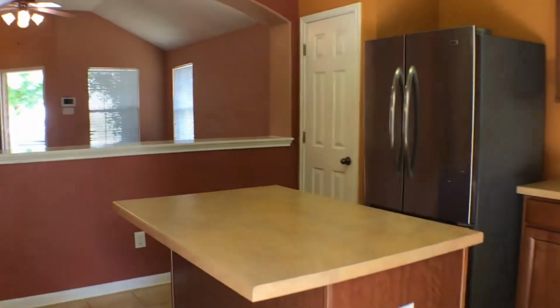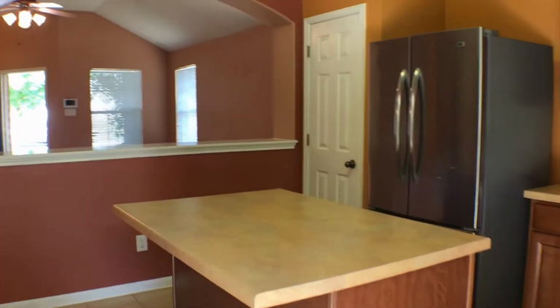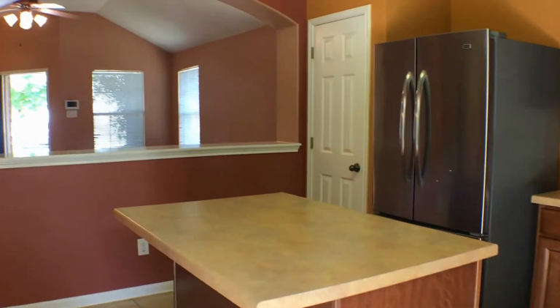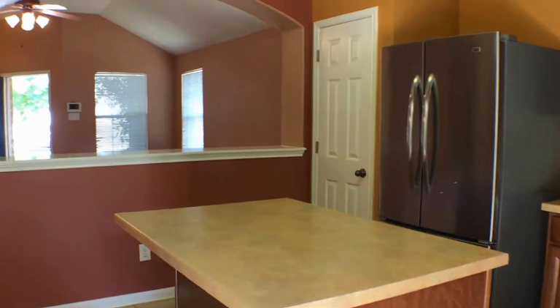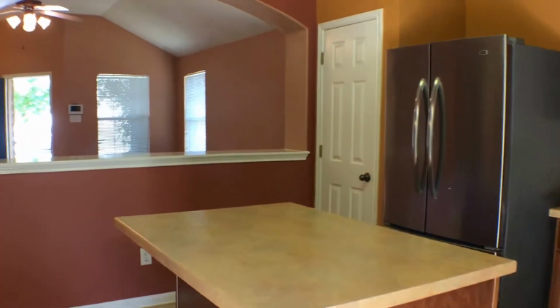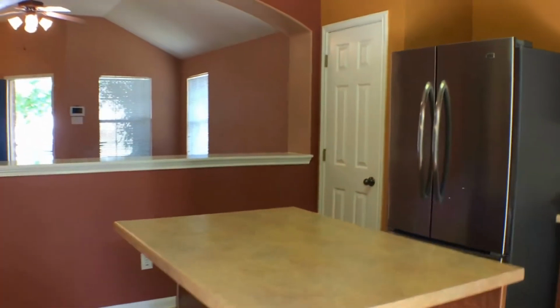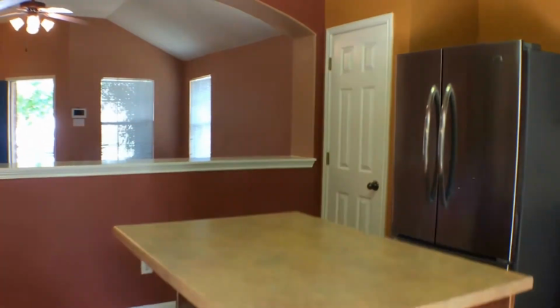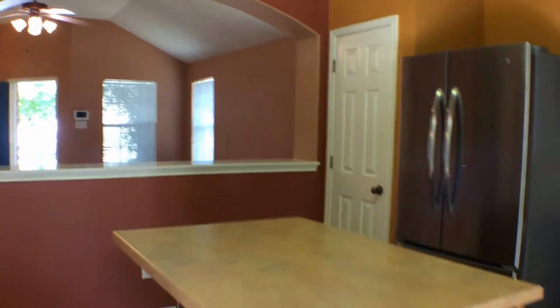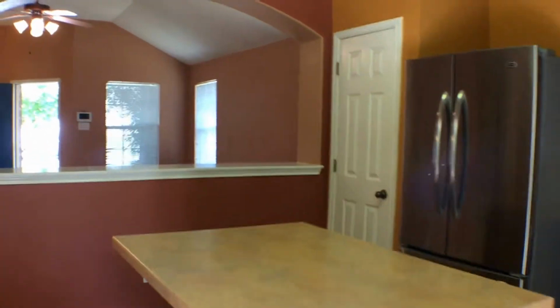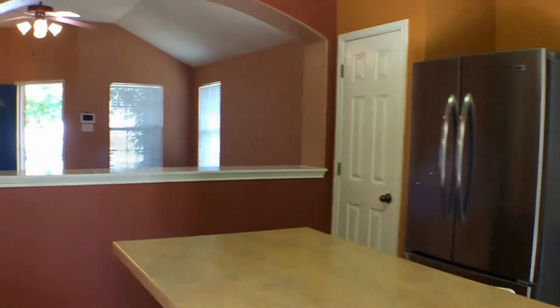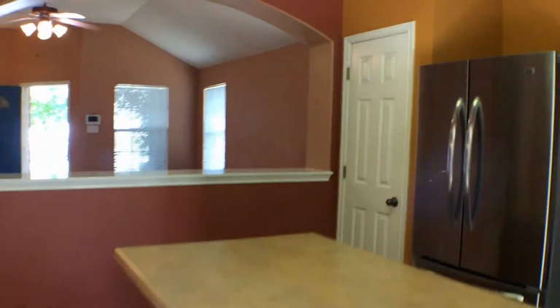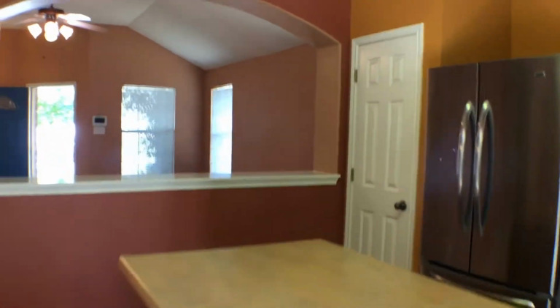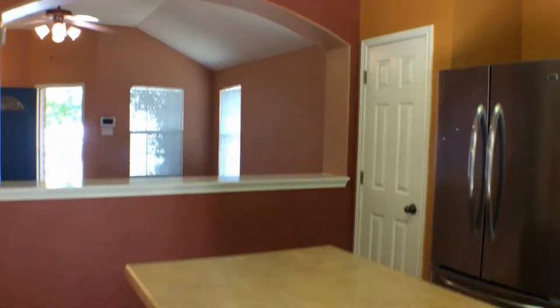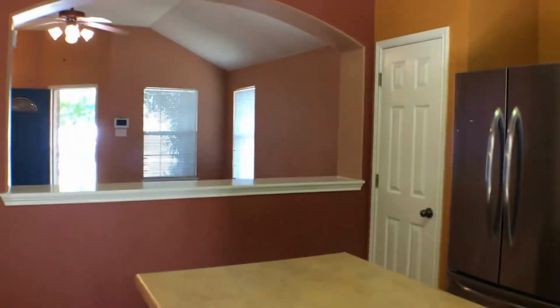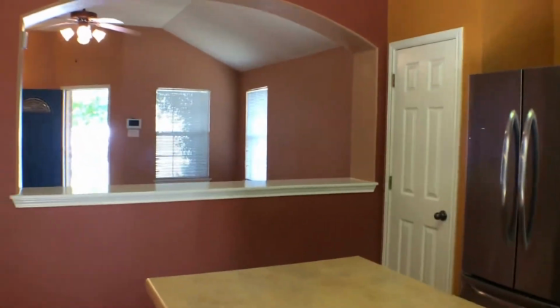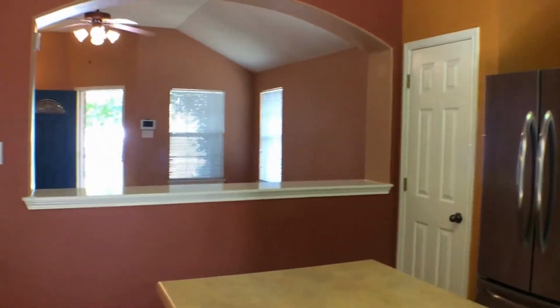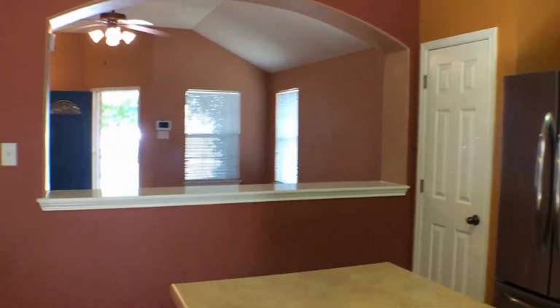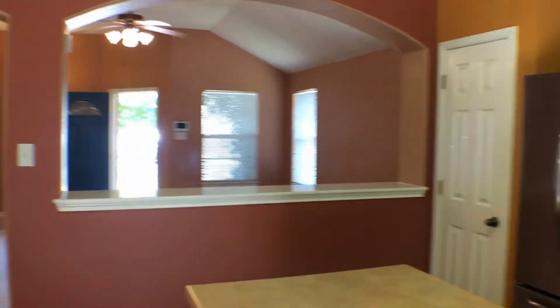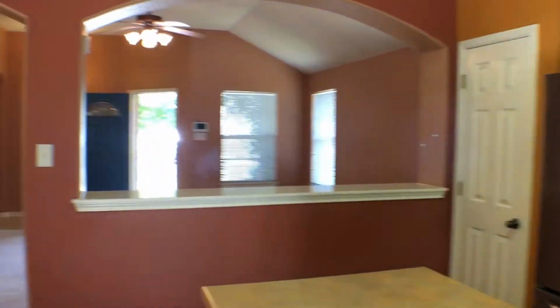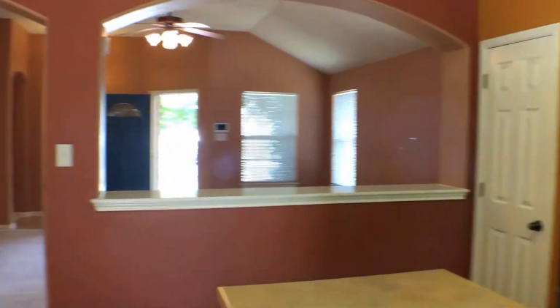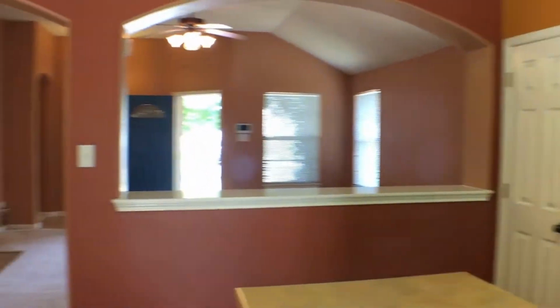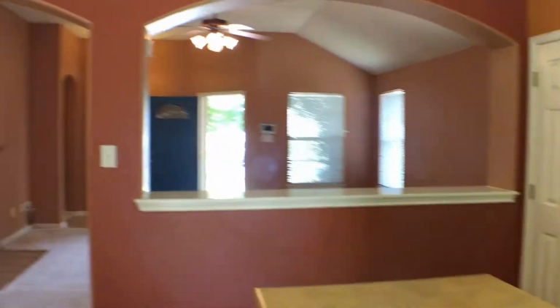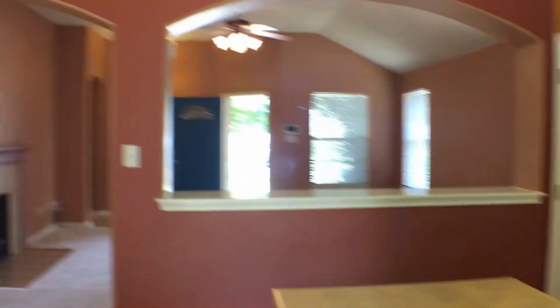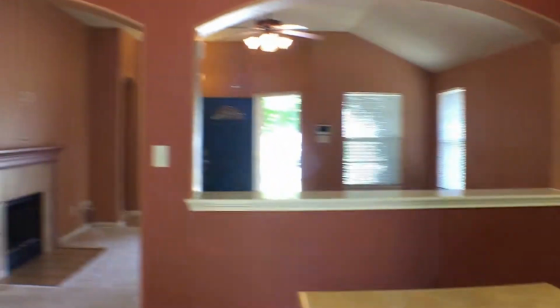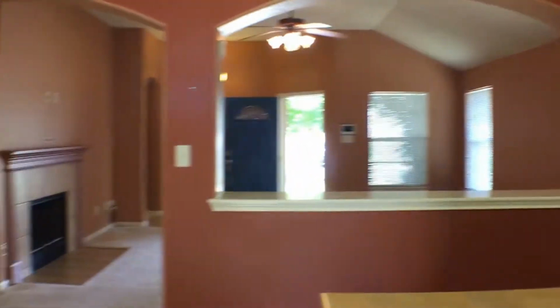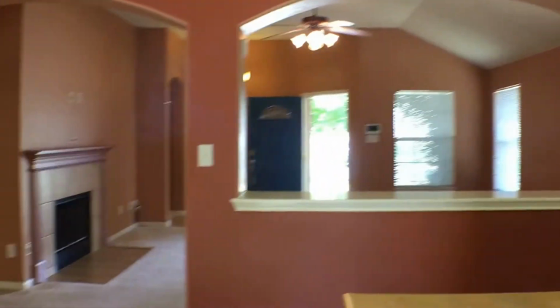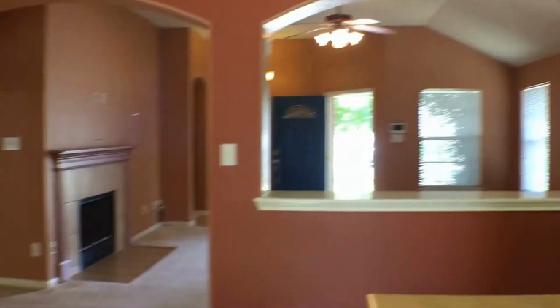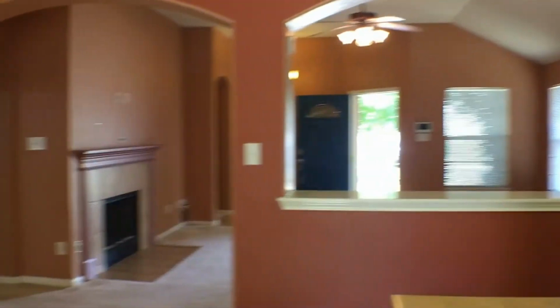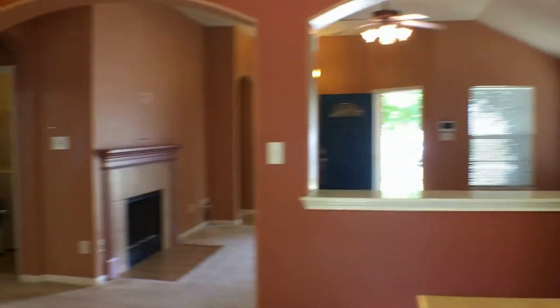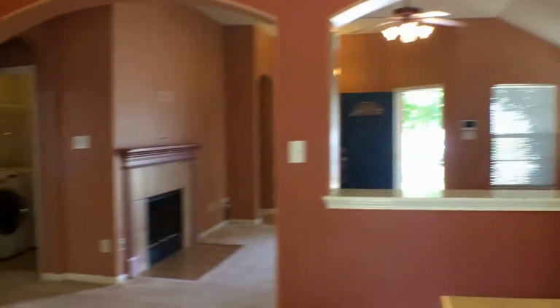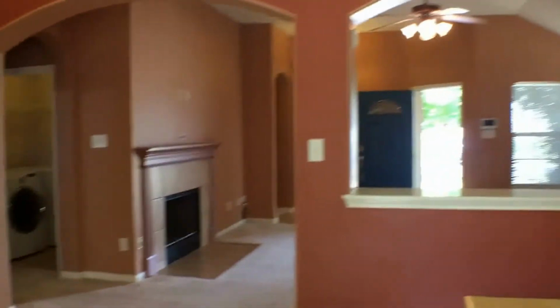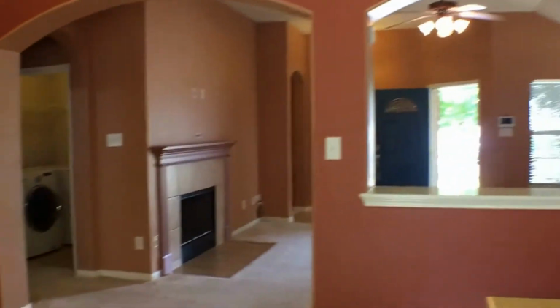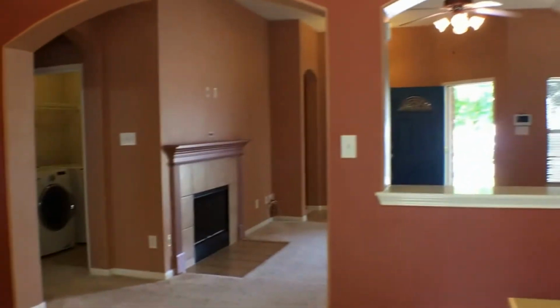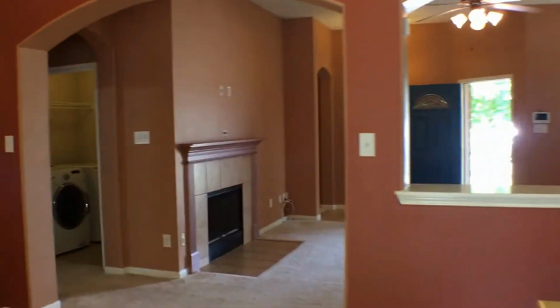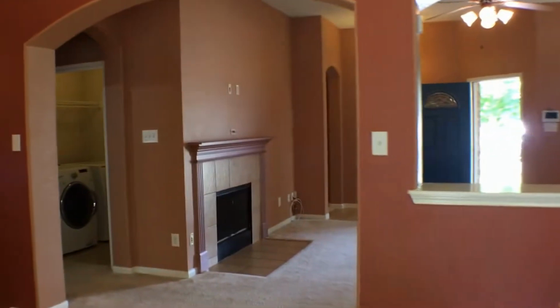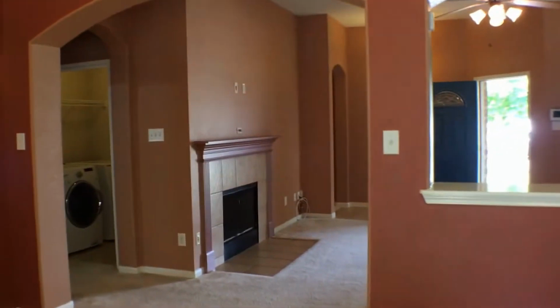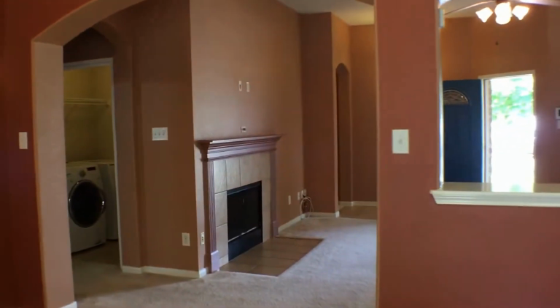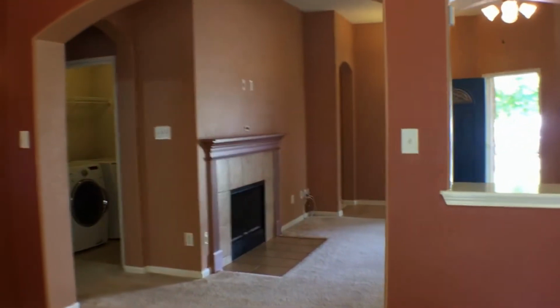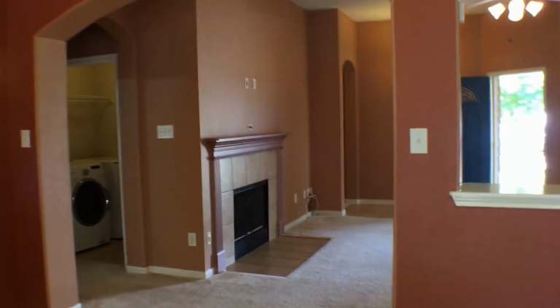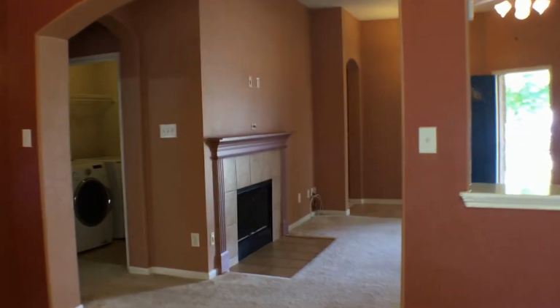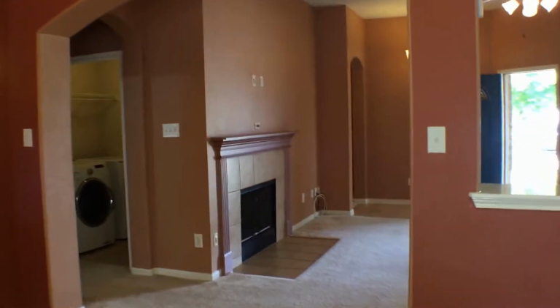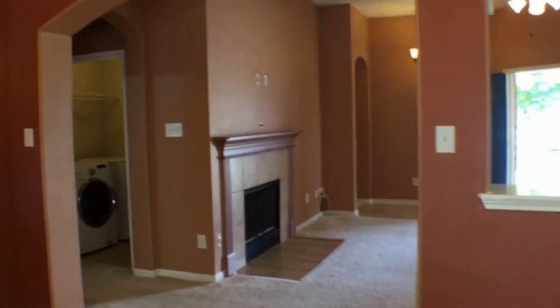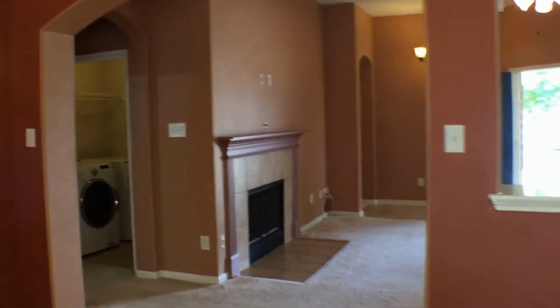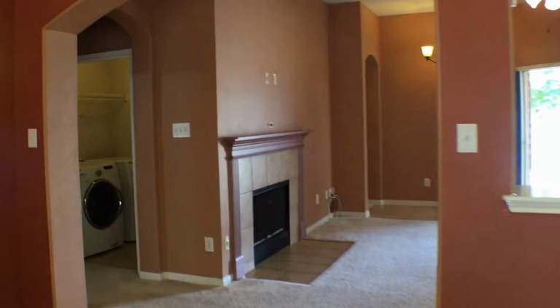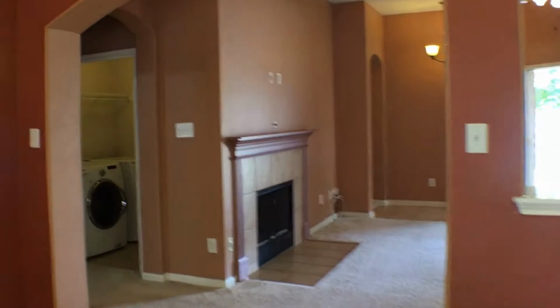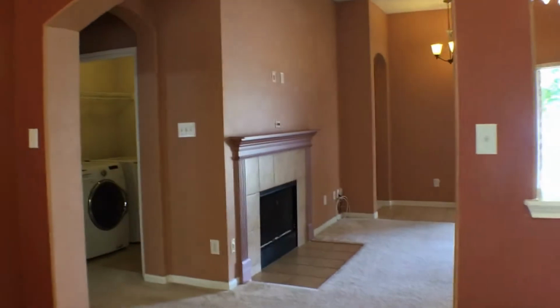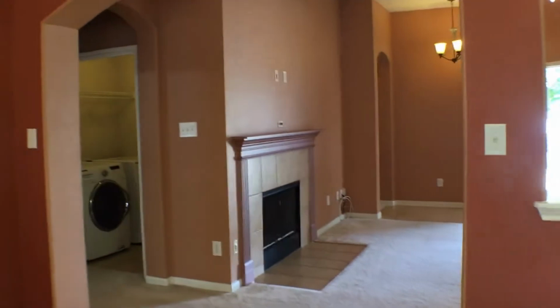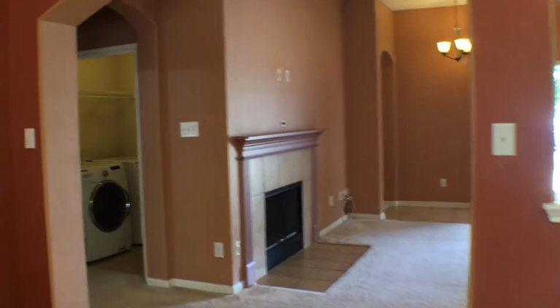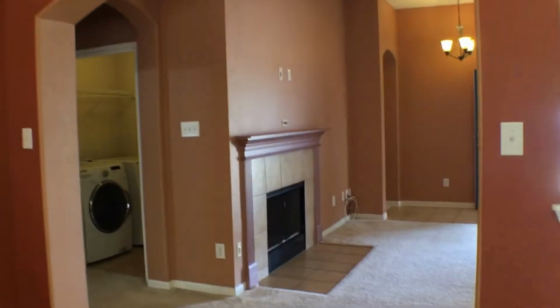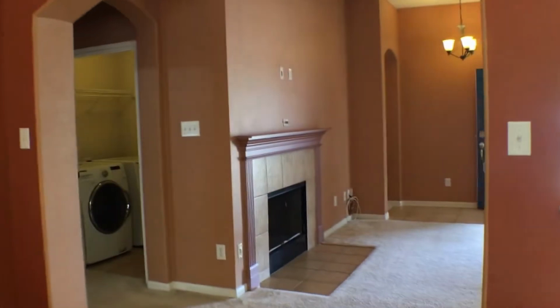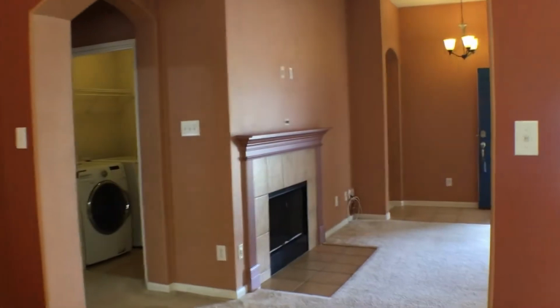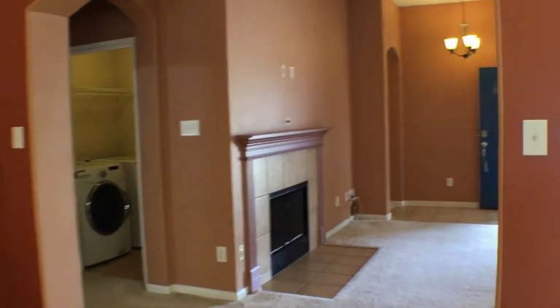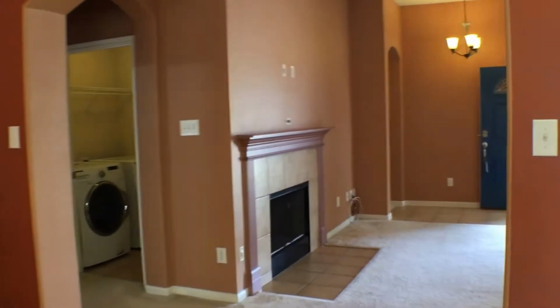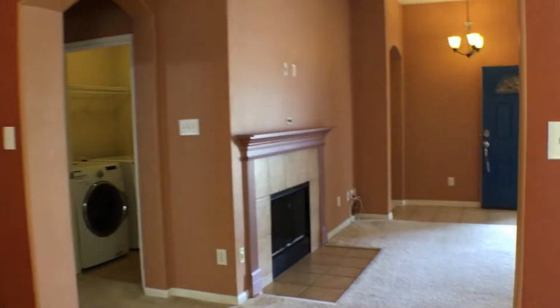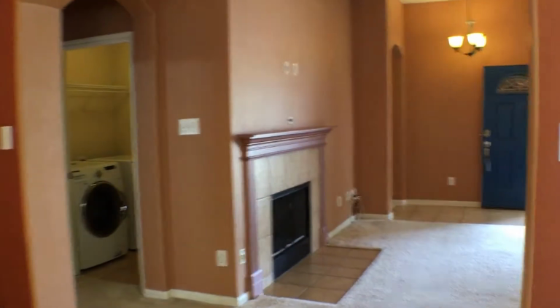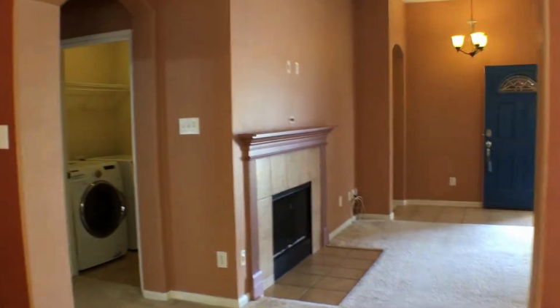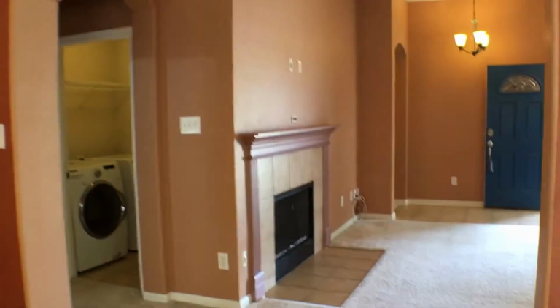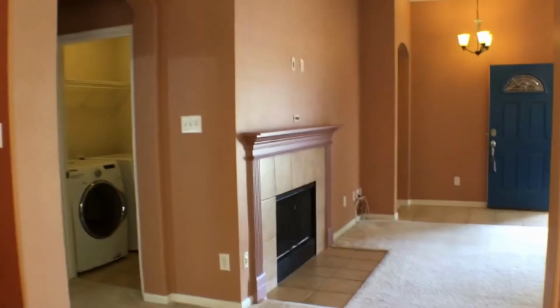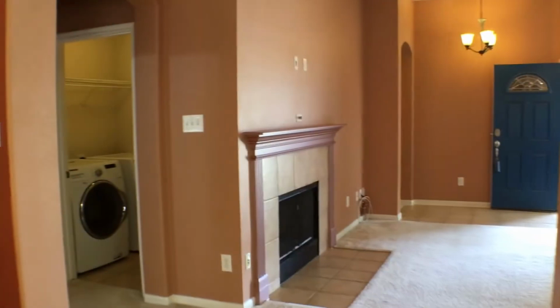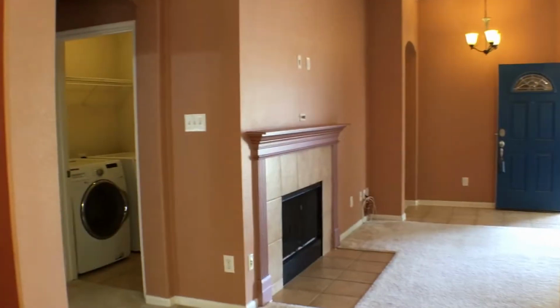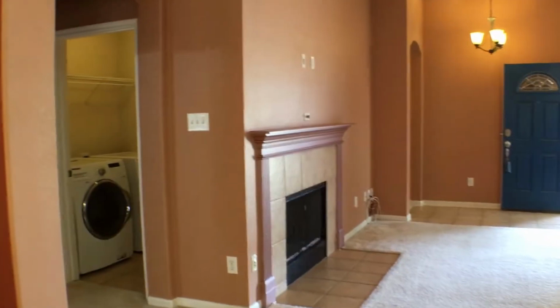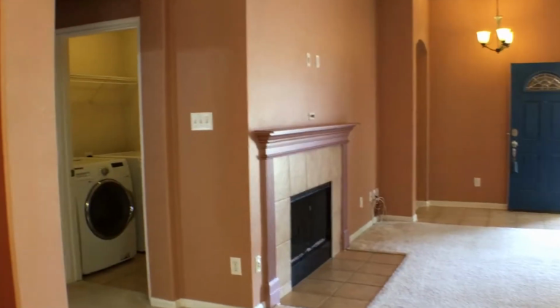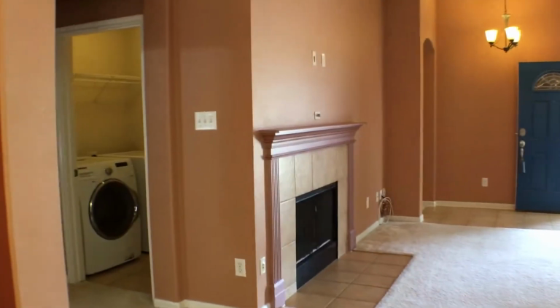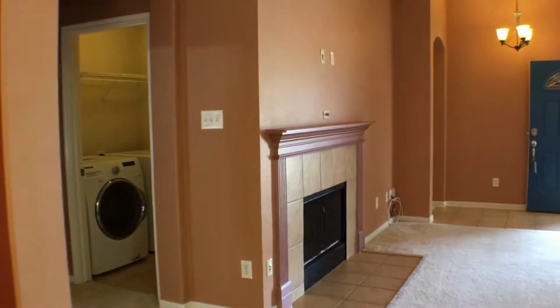We are in the kitchen again — that nice pass-through window. There's a nice fireplace there in that living room.